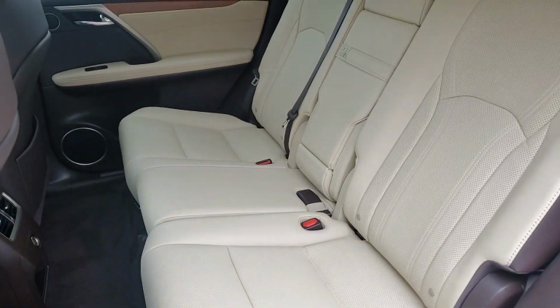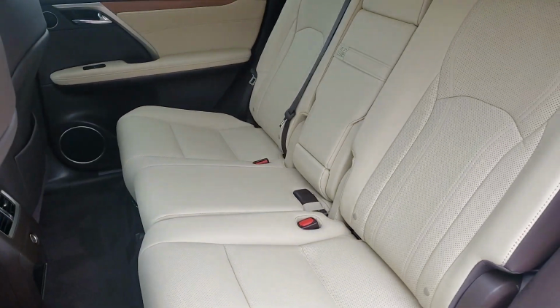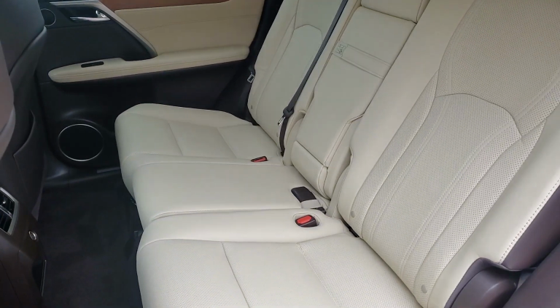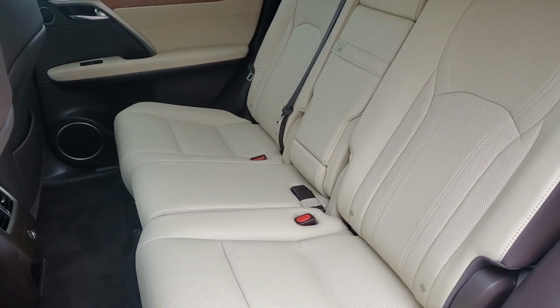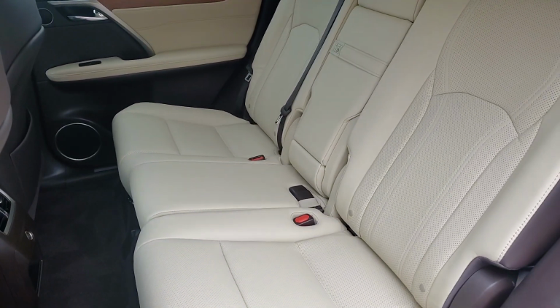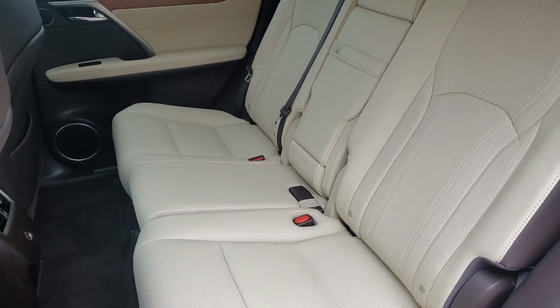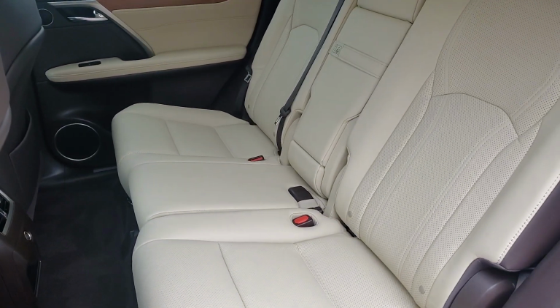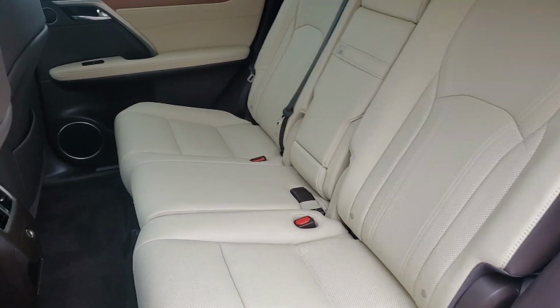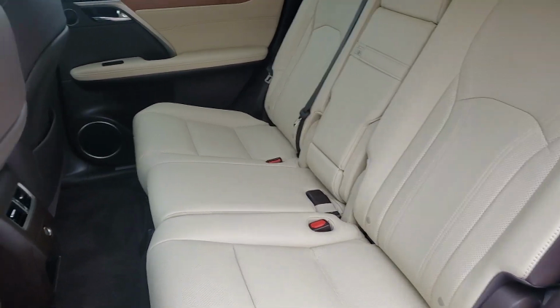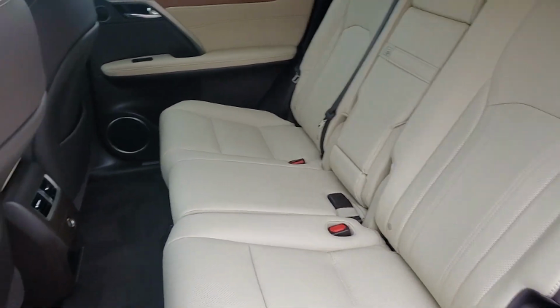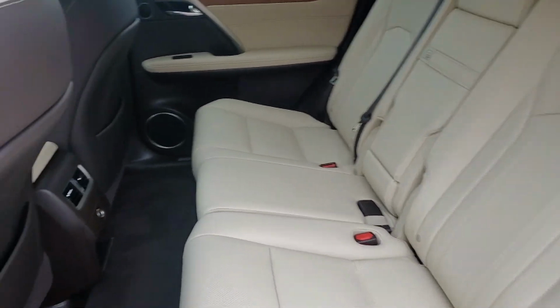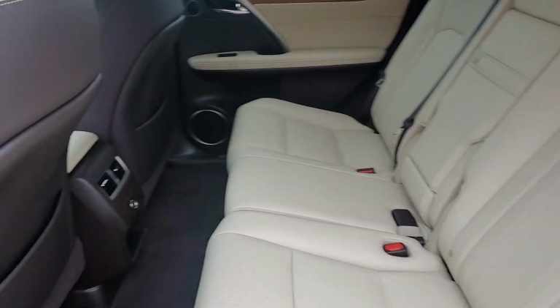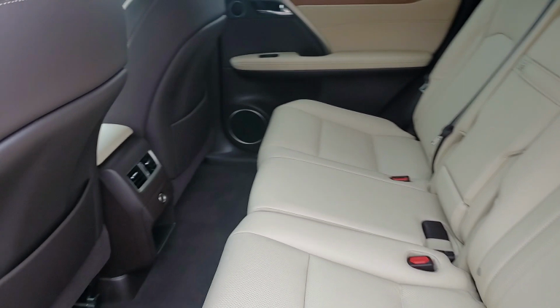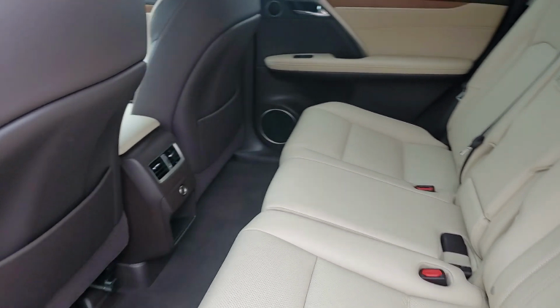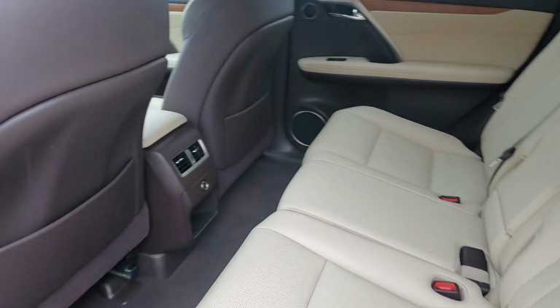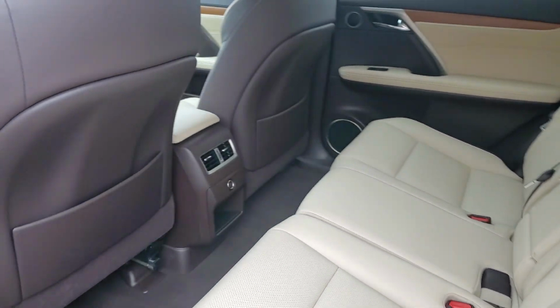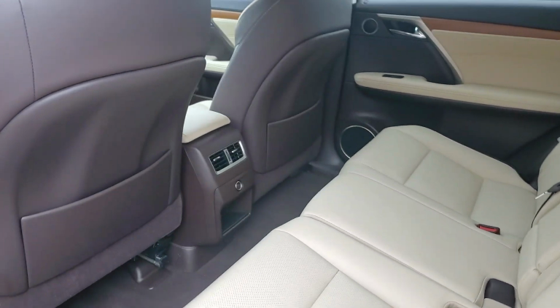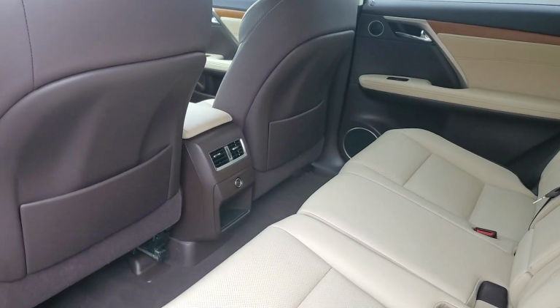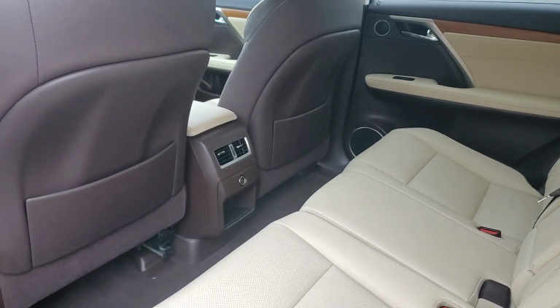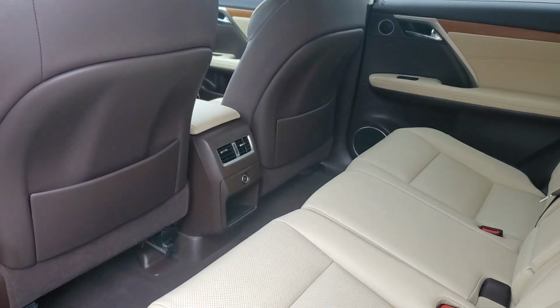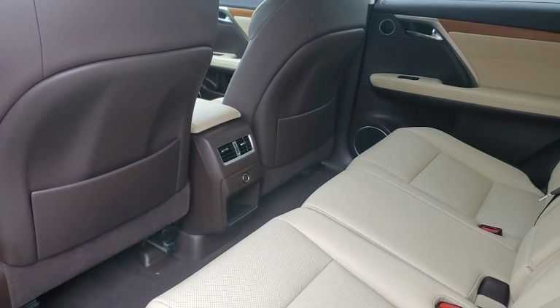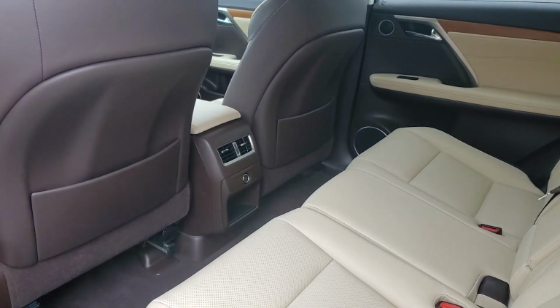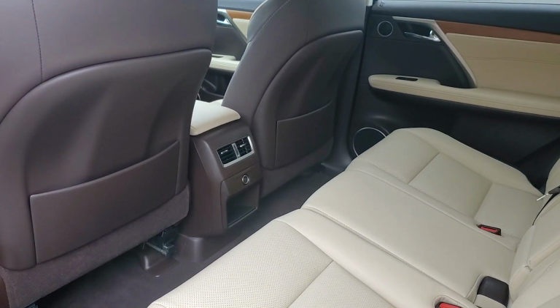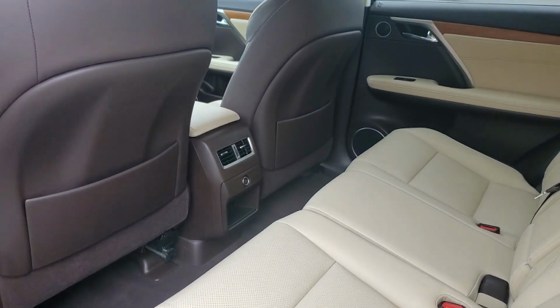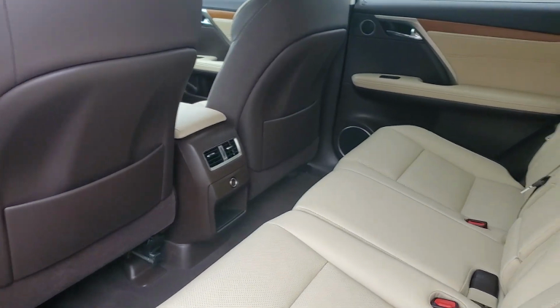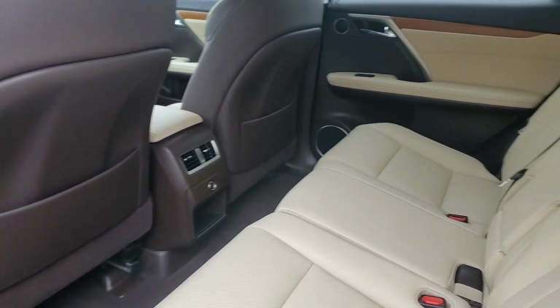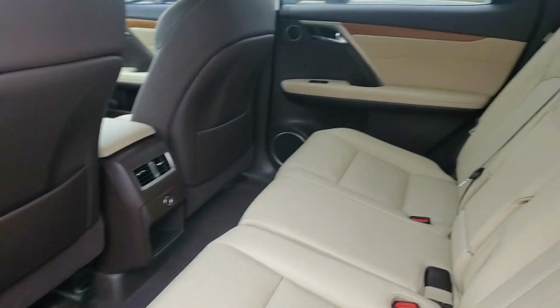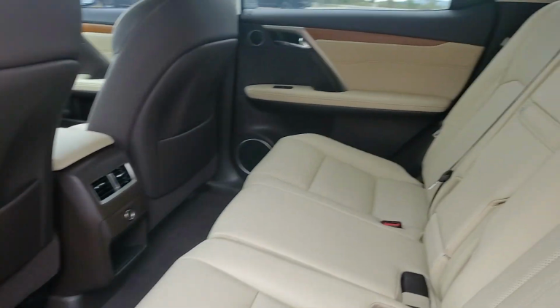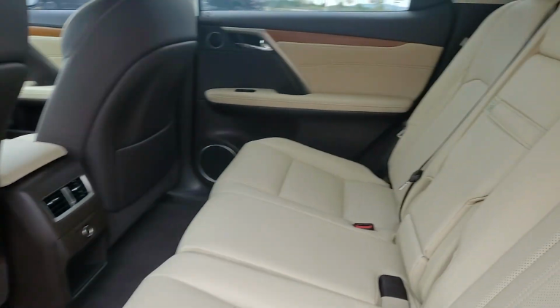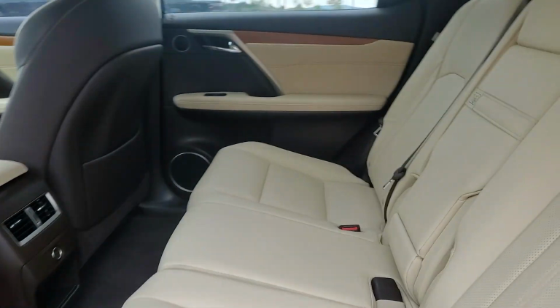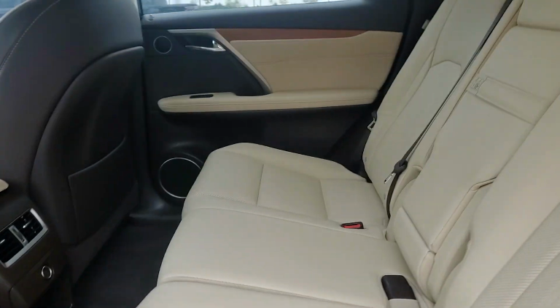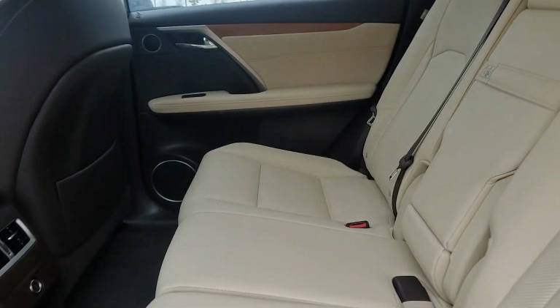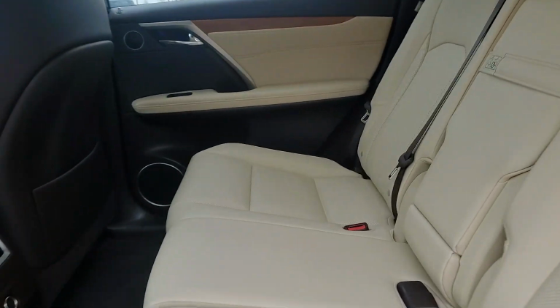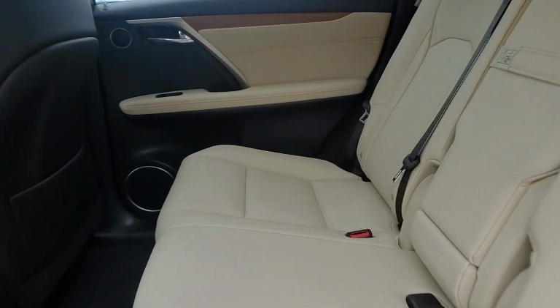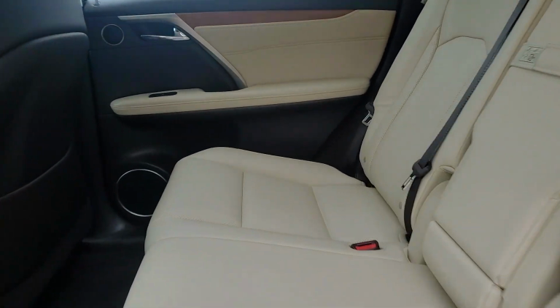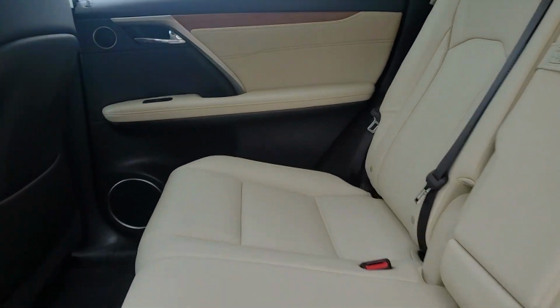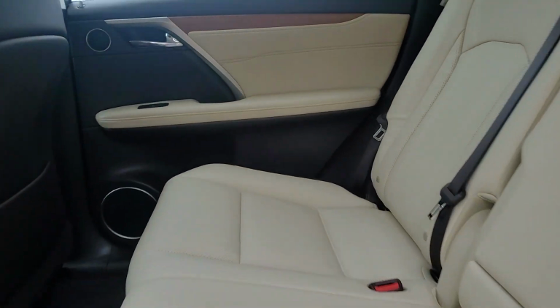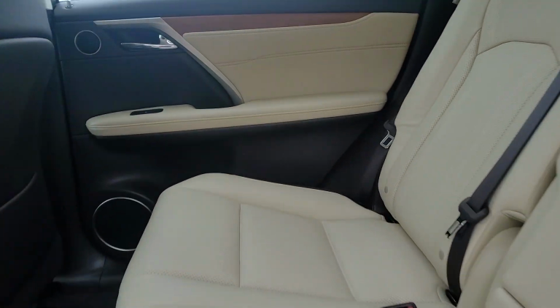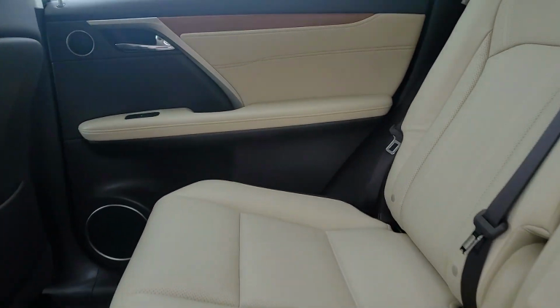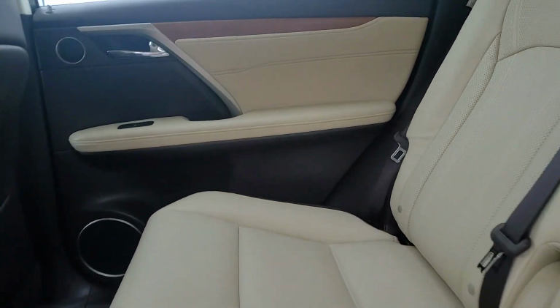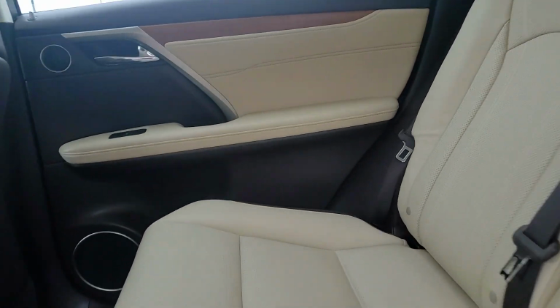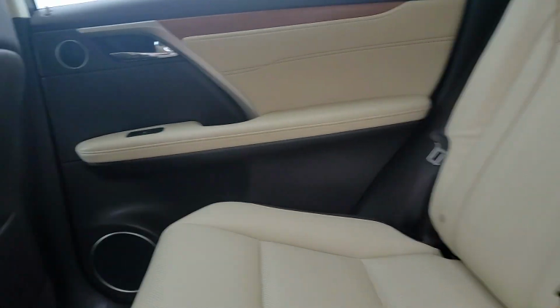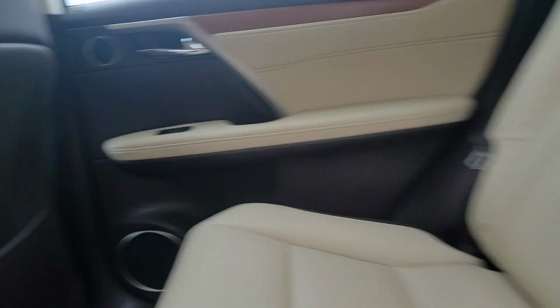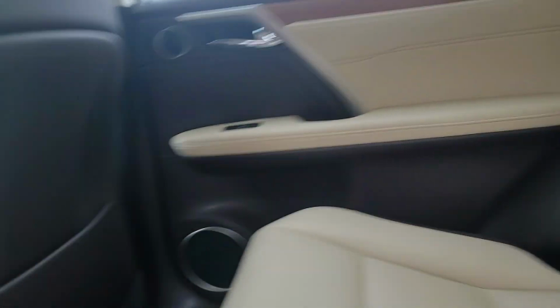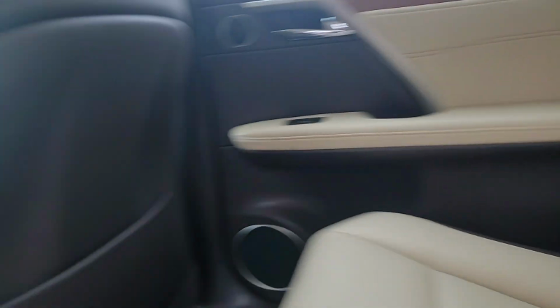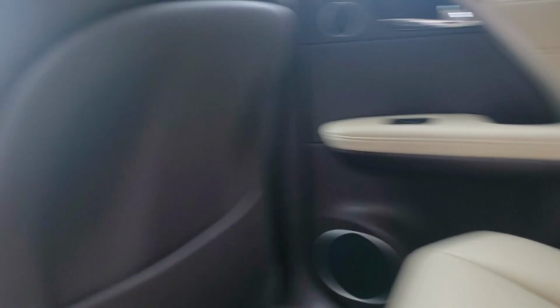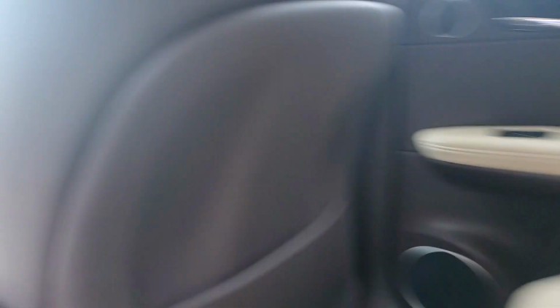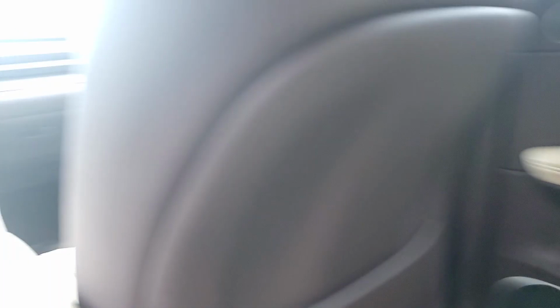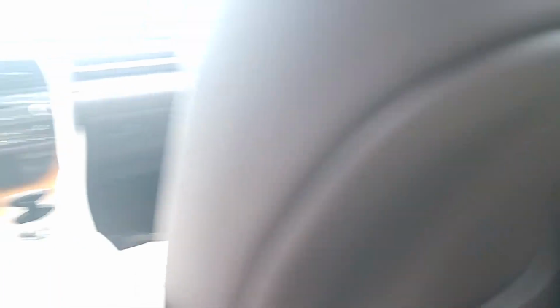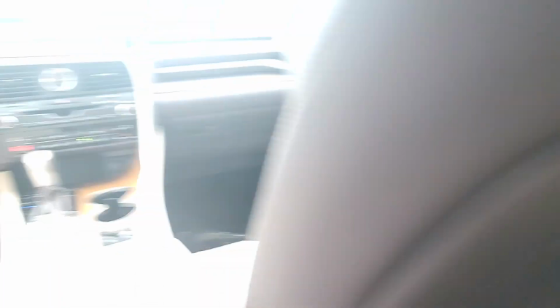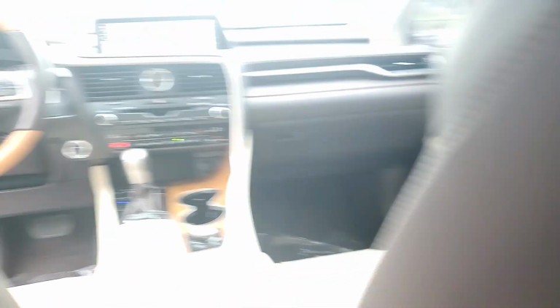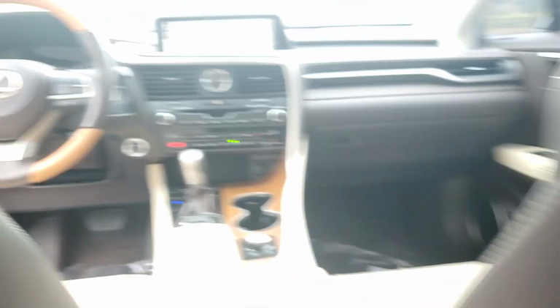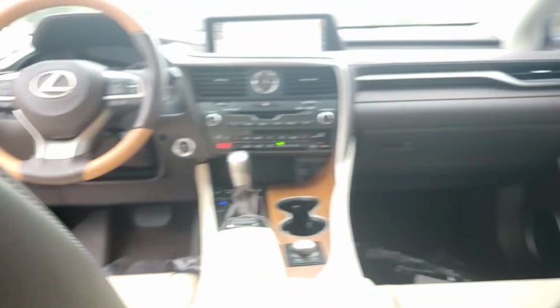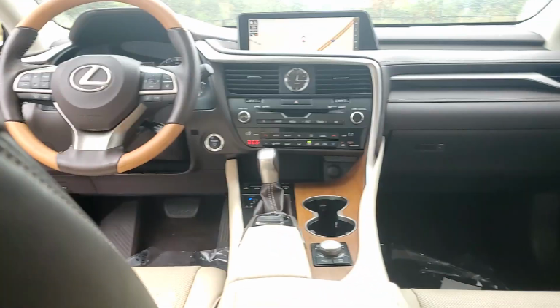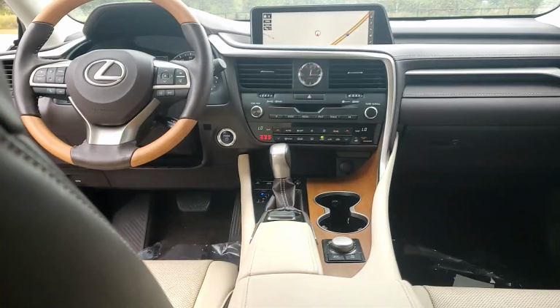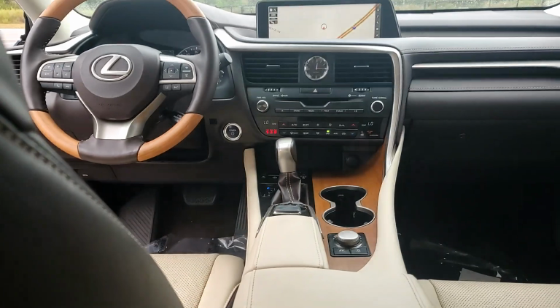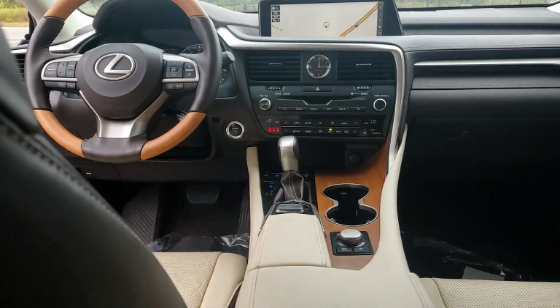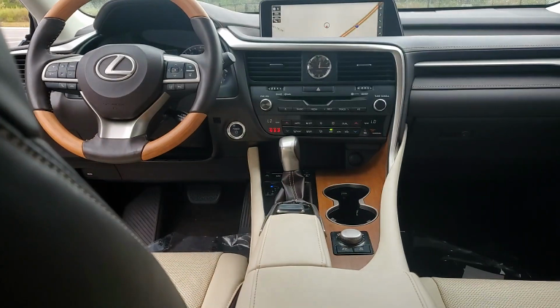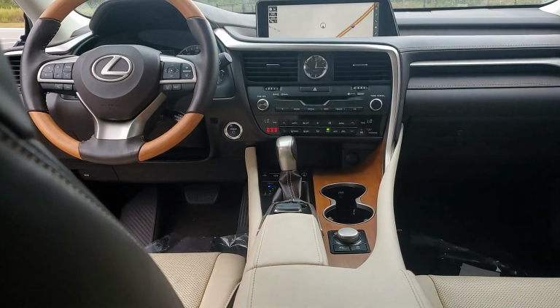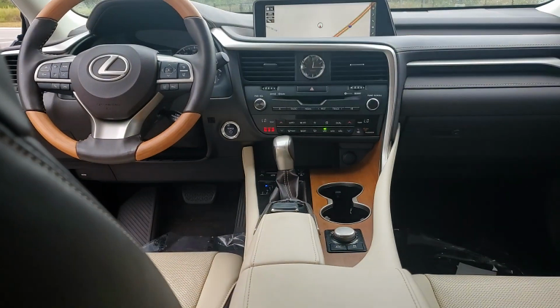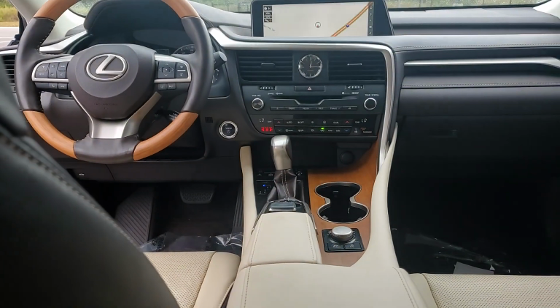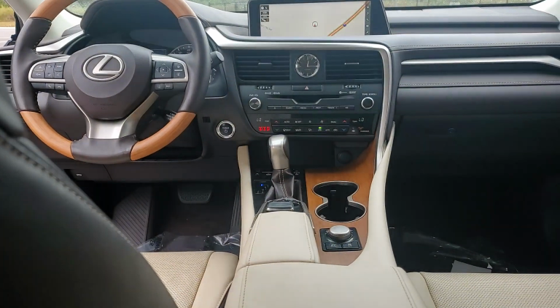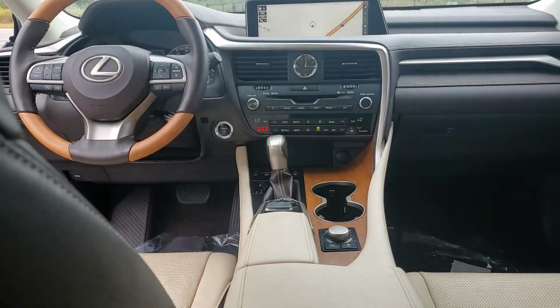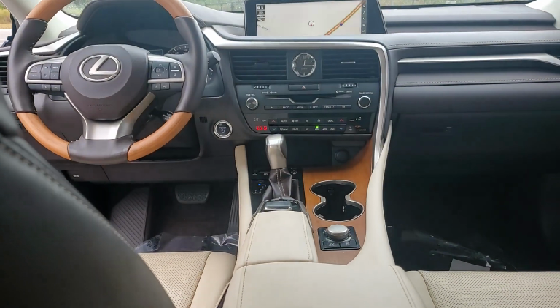Power liftgate, heated mirrors, wood grain interior trim, backup camera, power passenger seat.